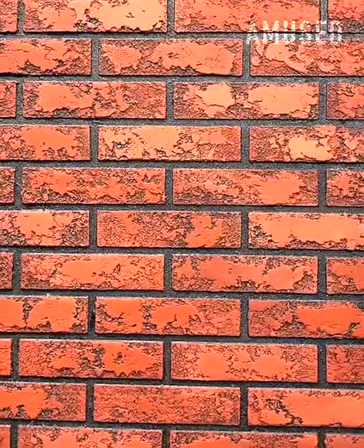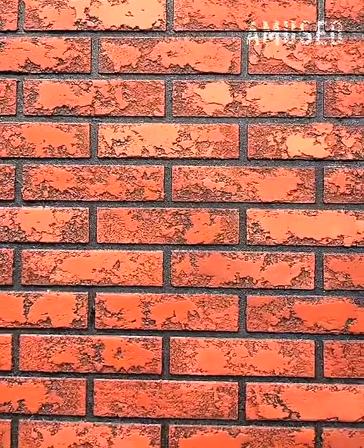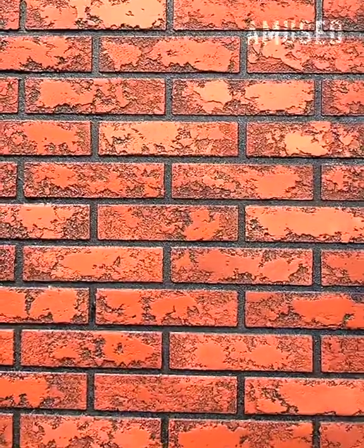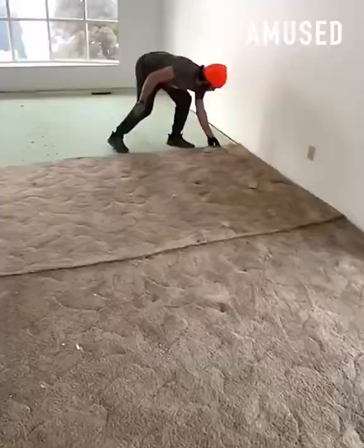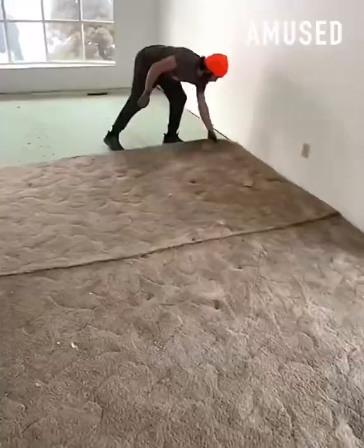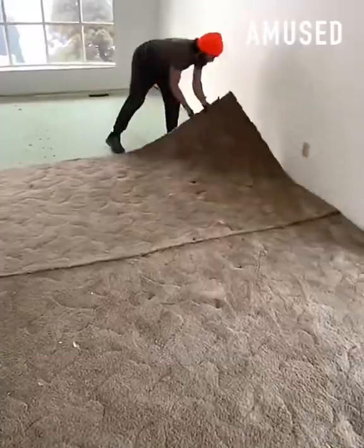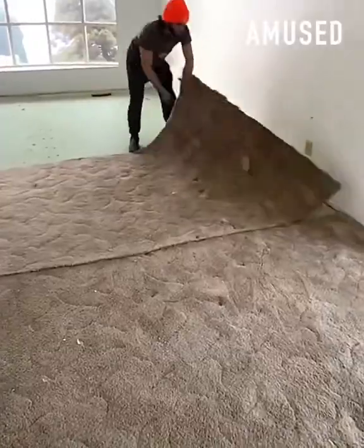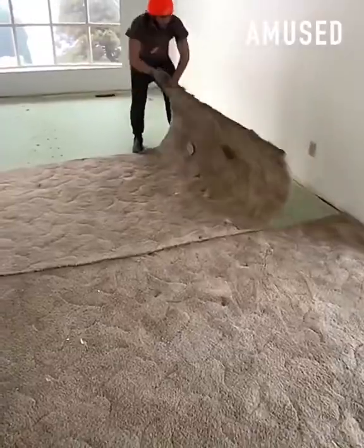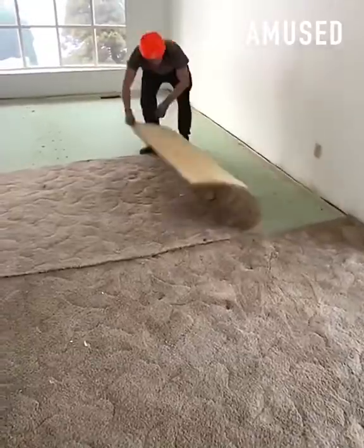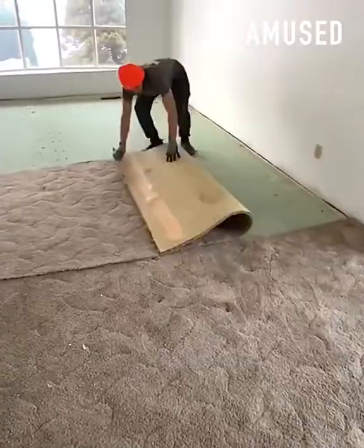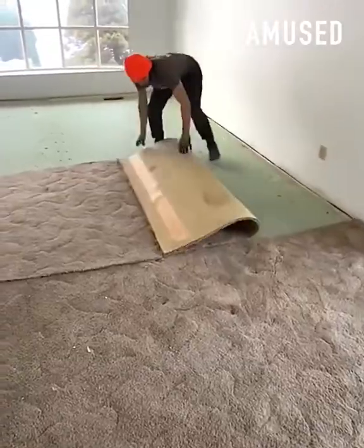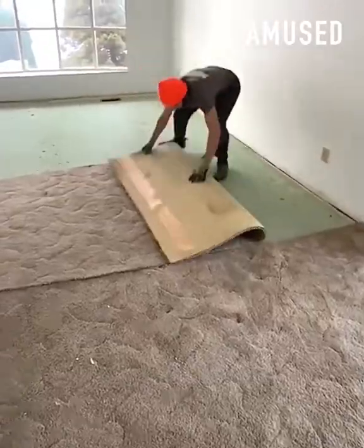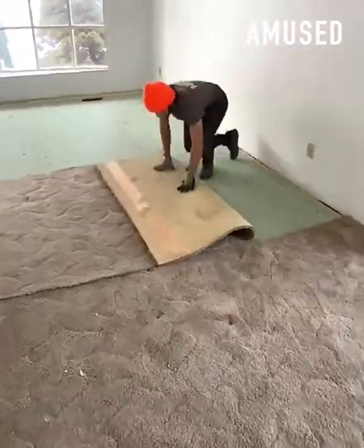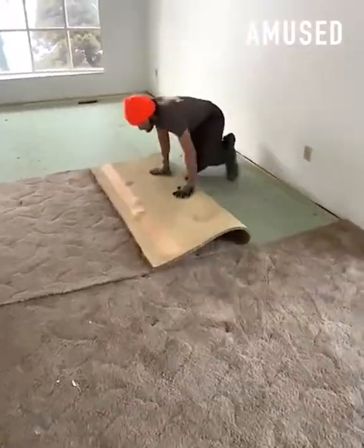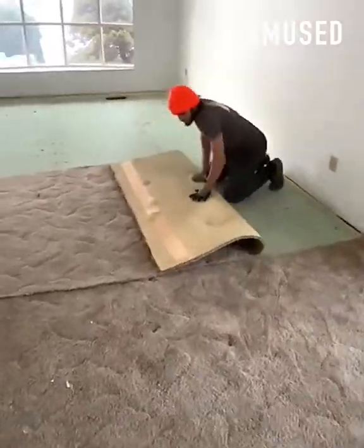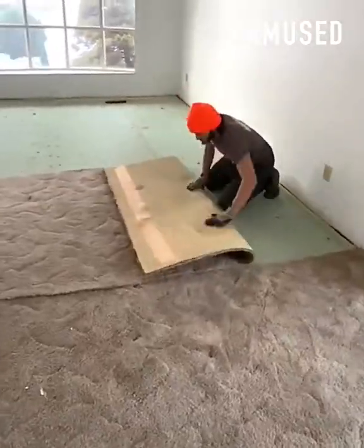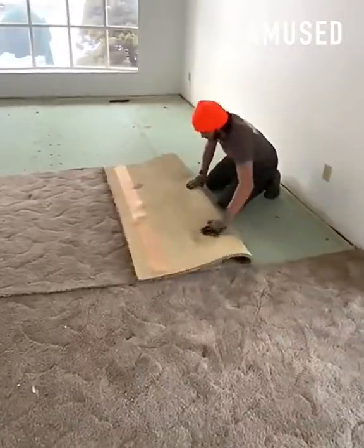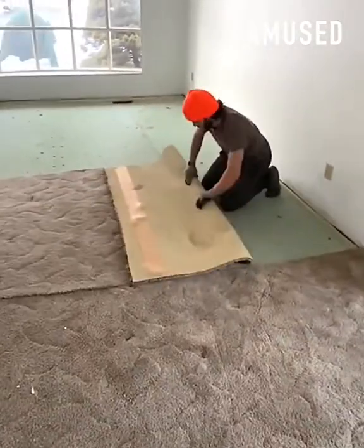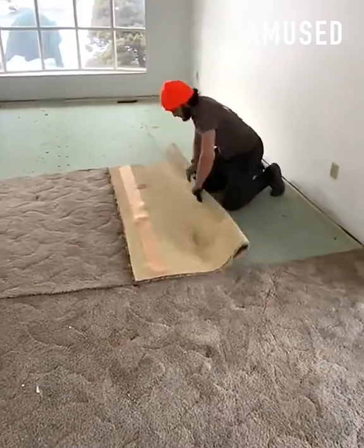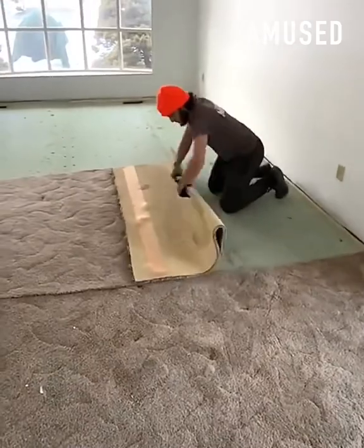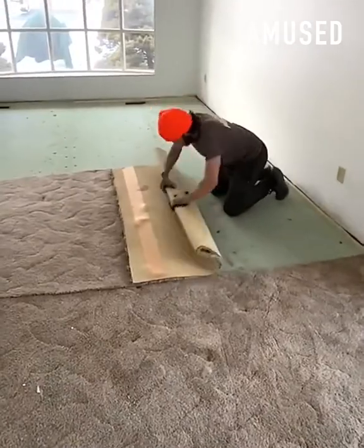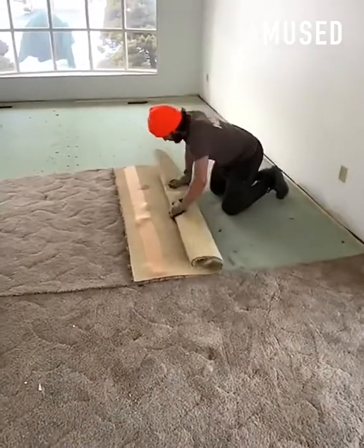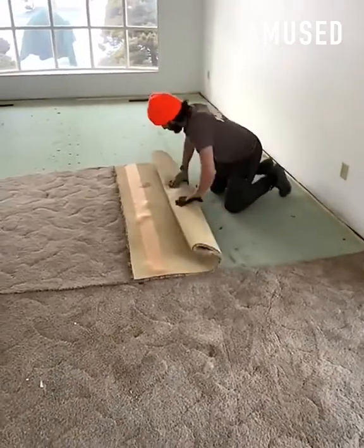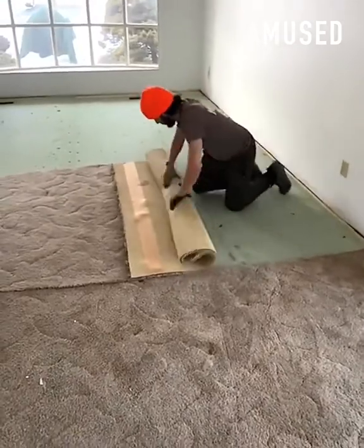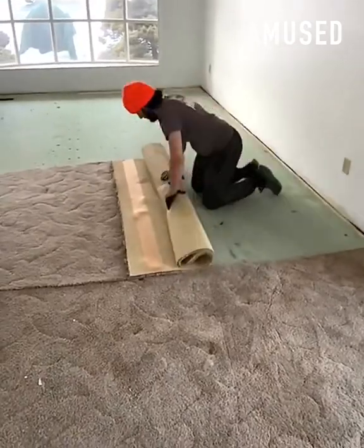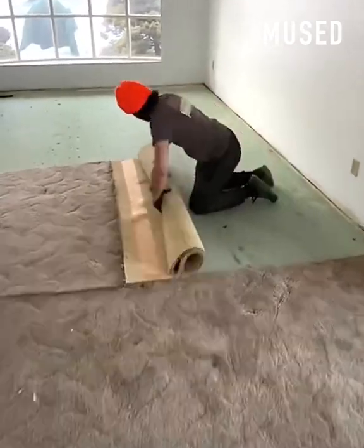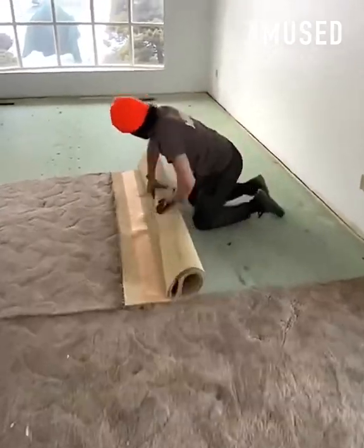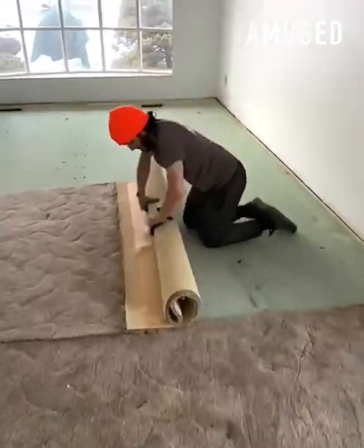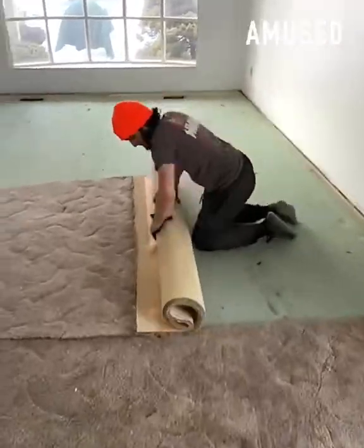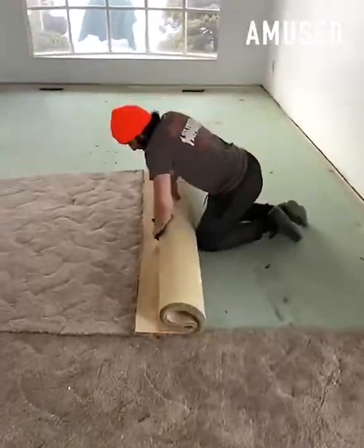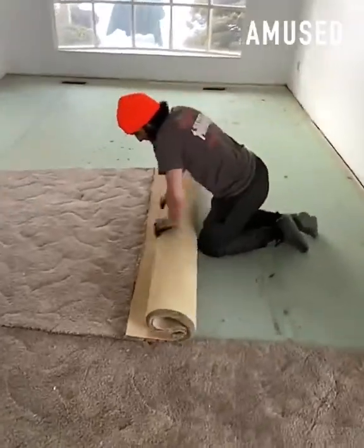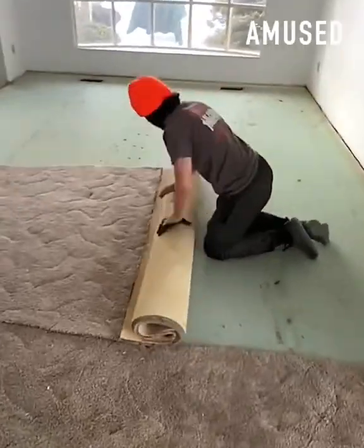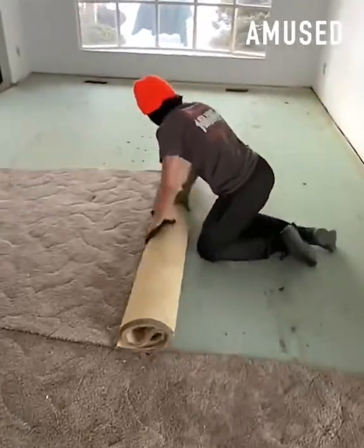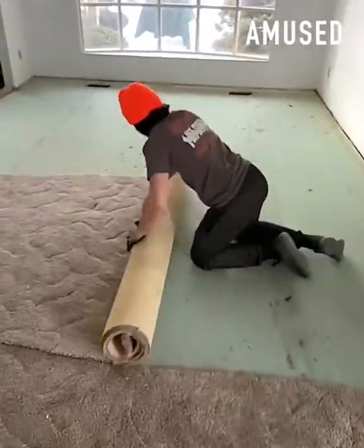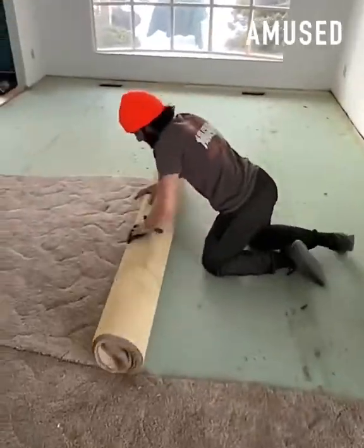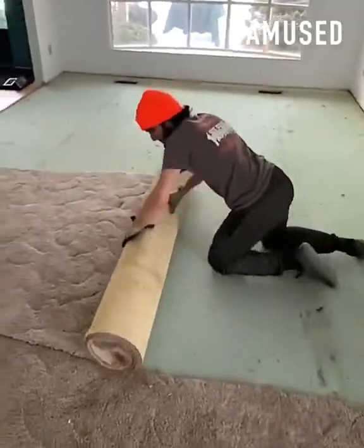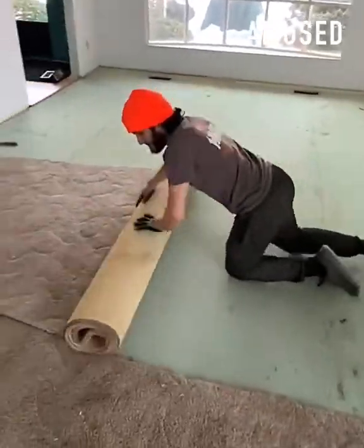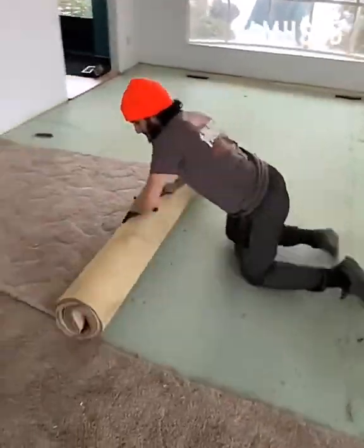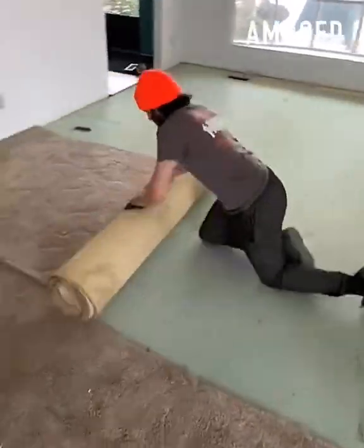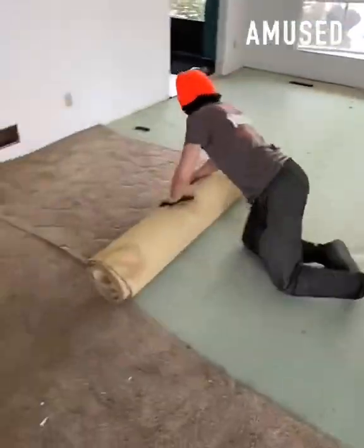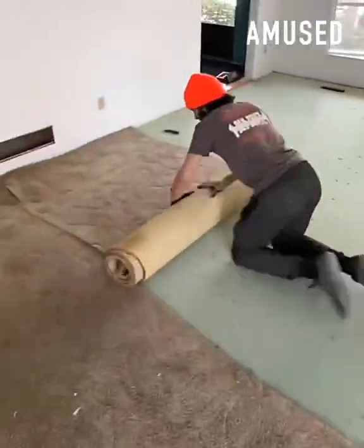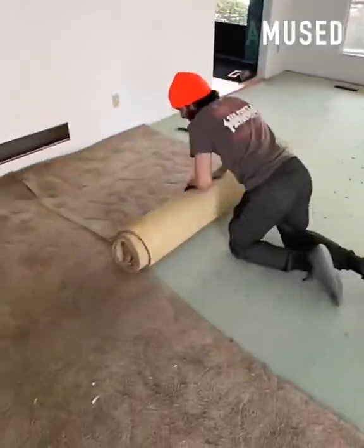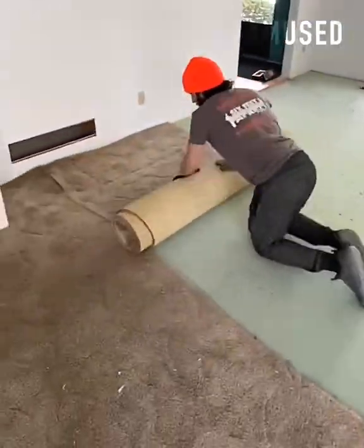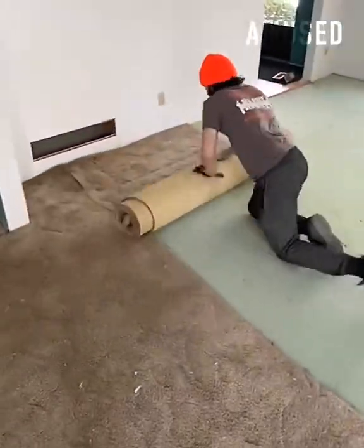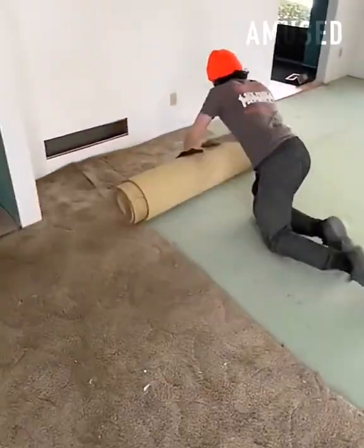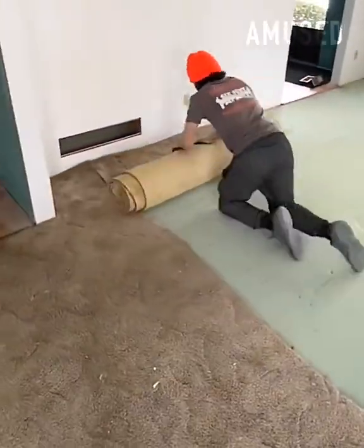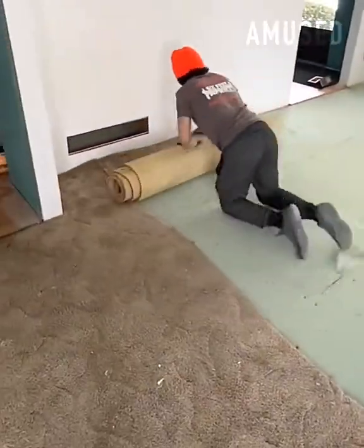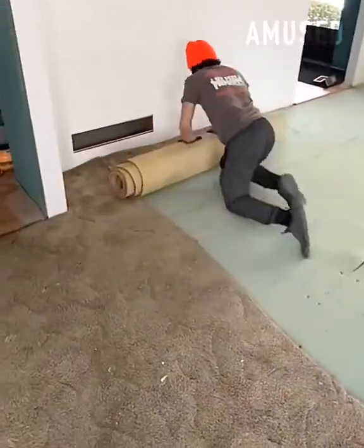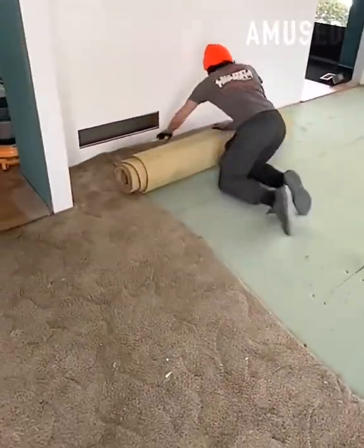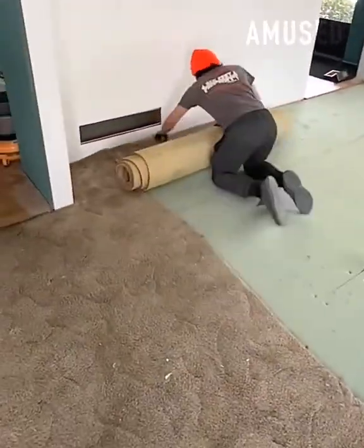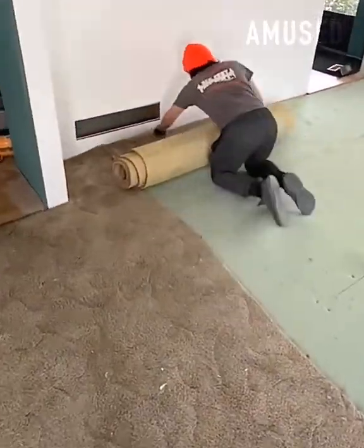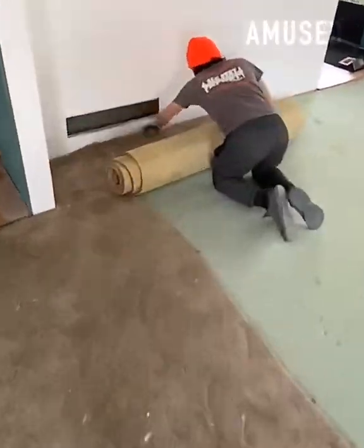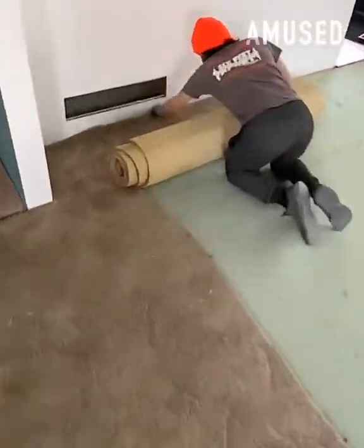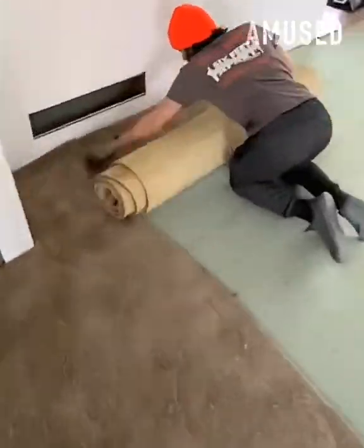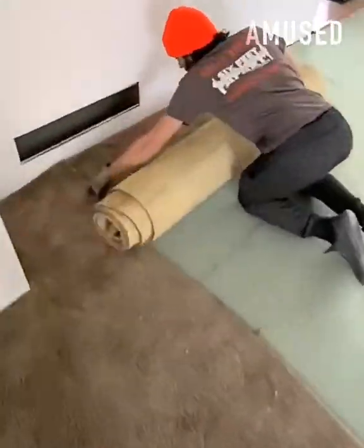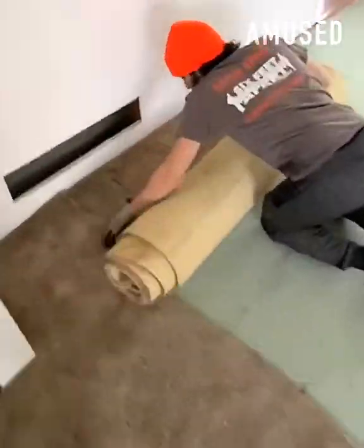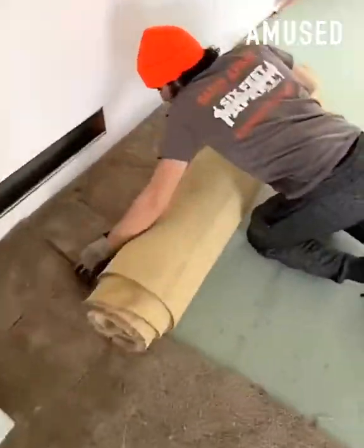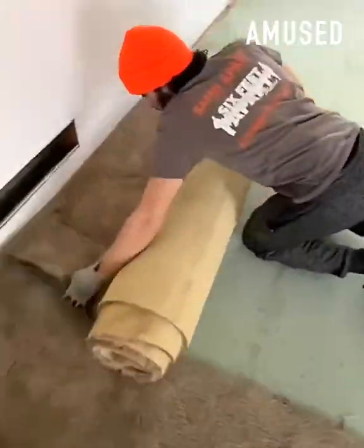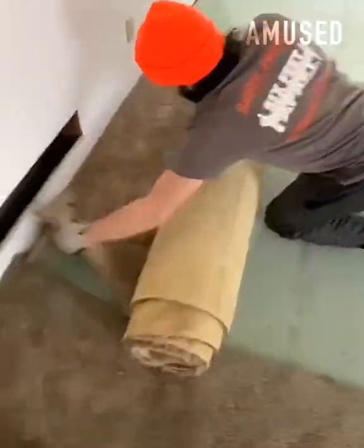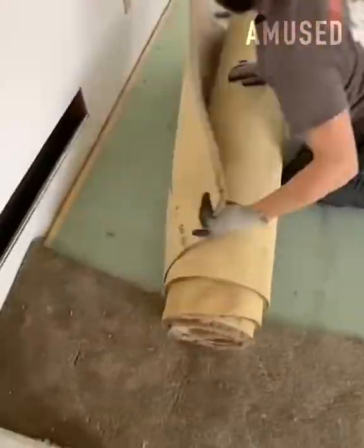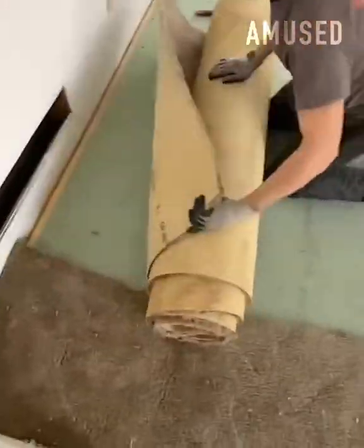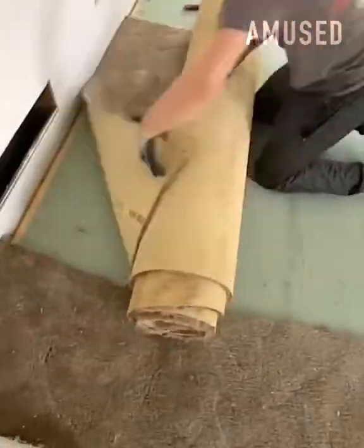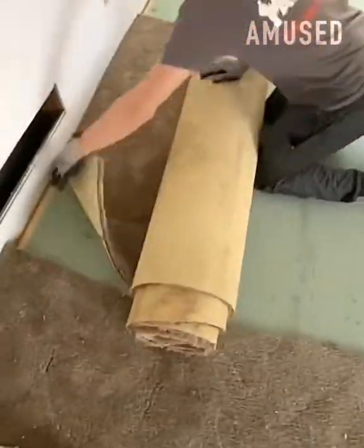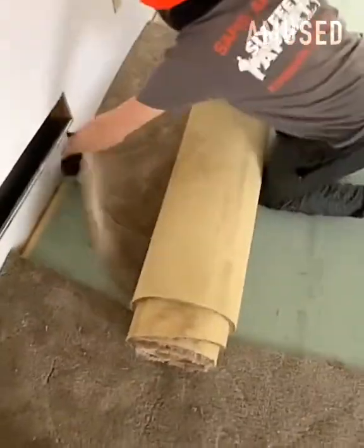Old carpet is stripped away by making incisions and folding it in on itself to create a handle for easy removal.